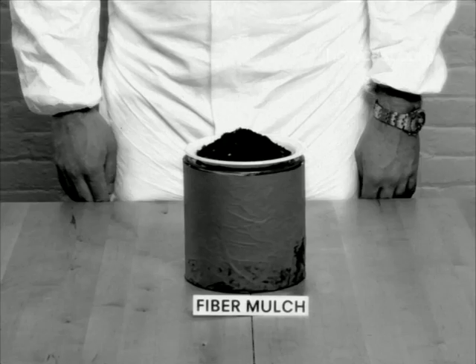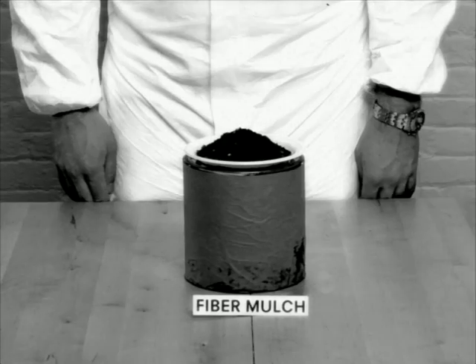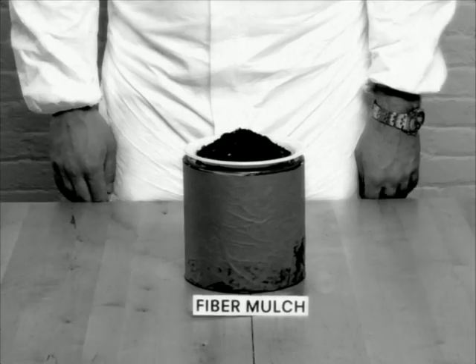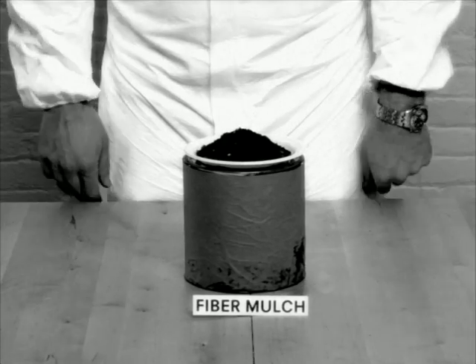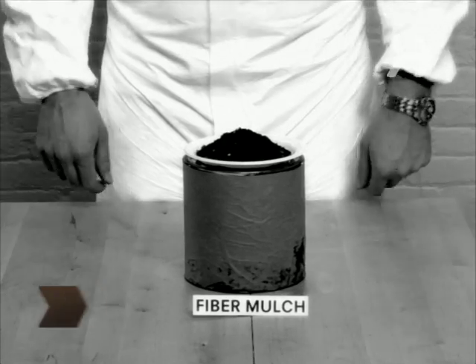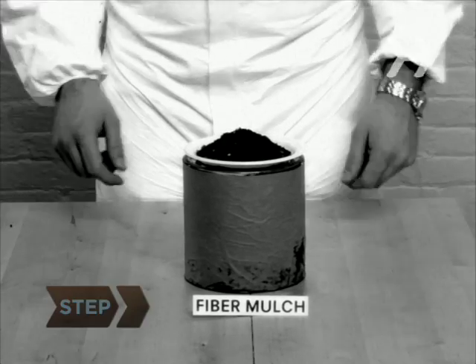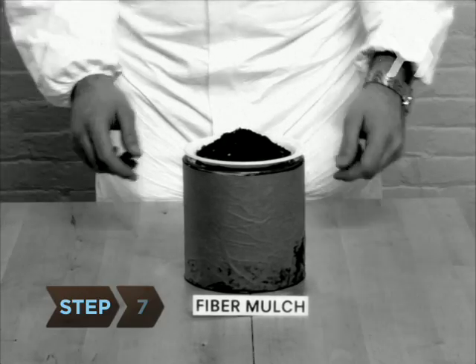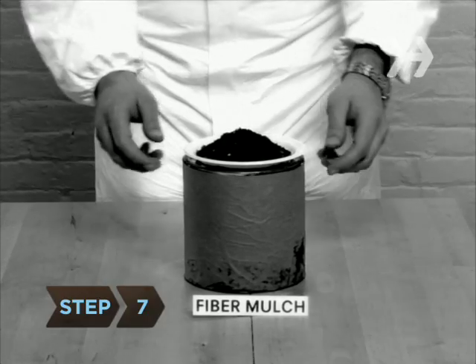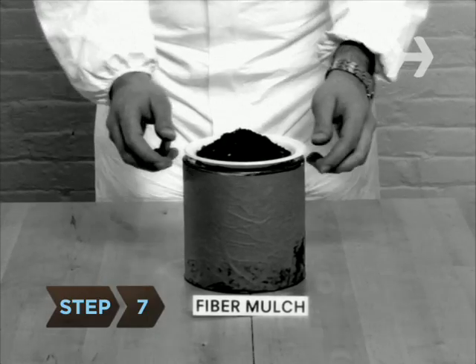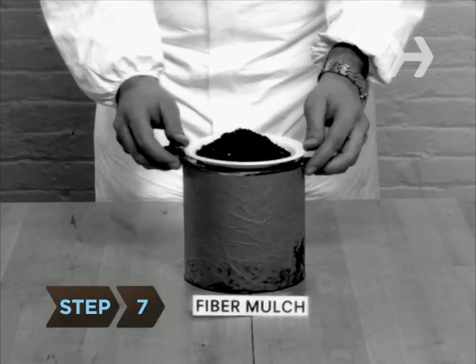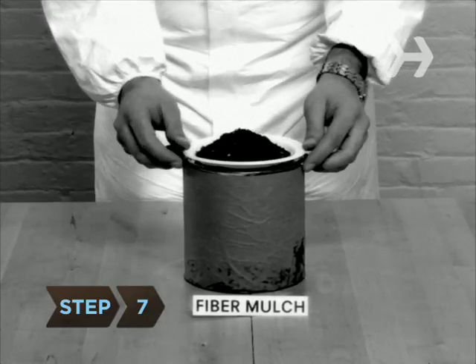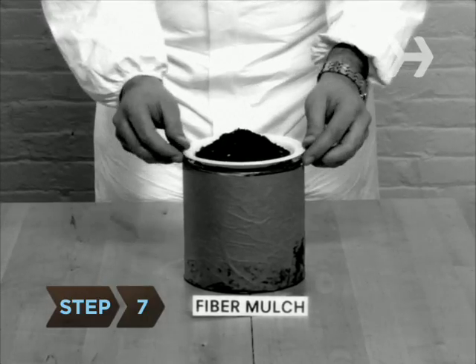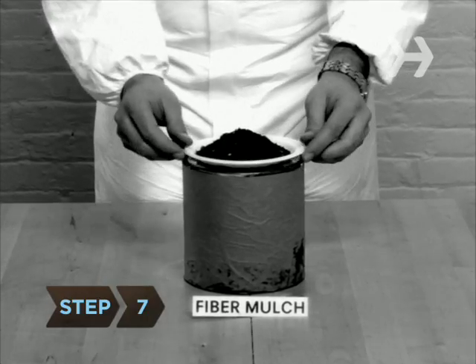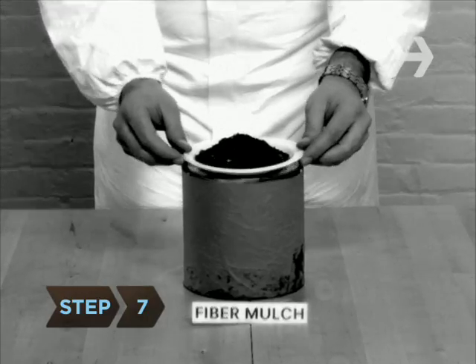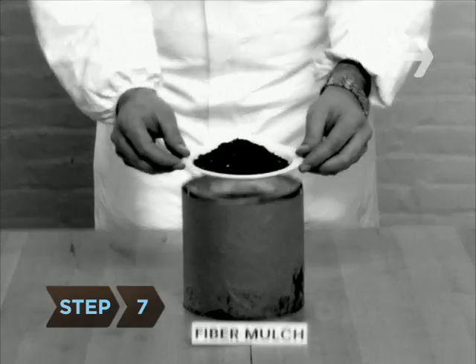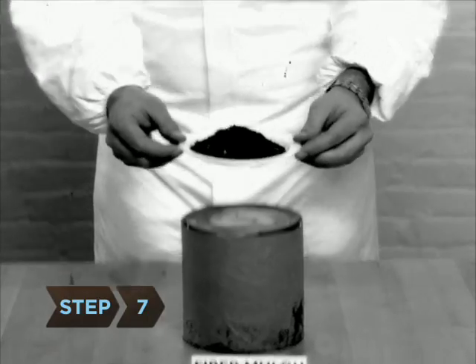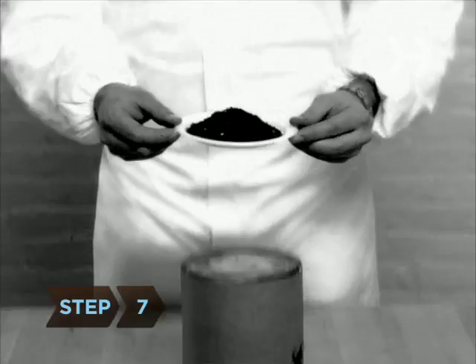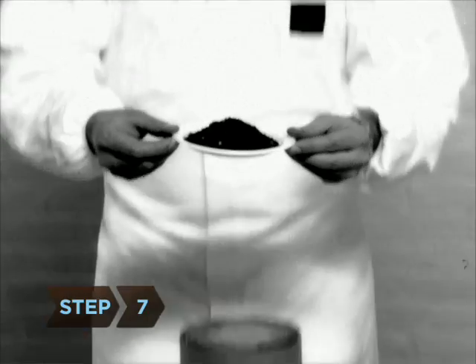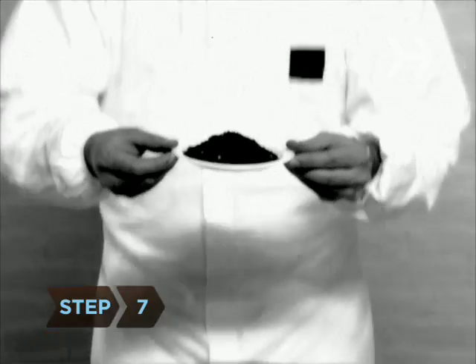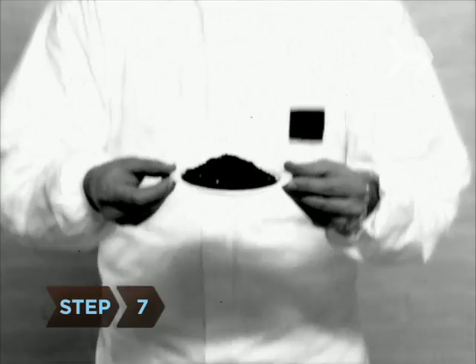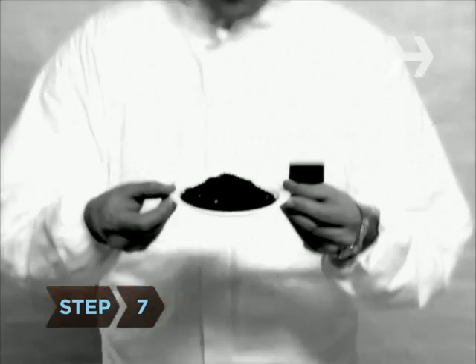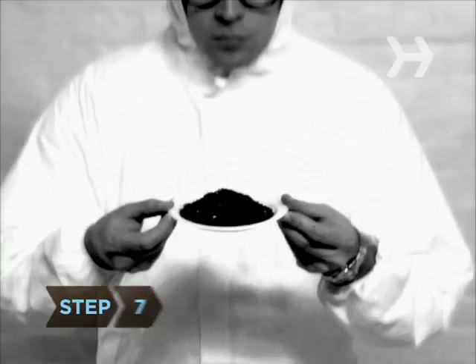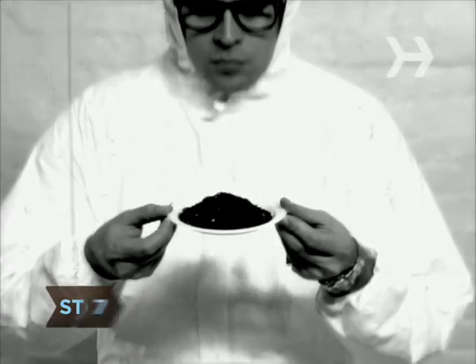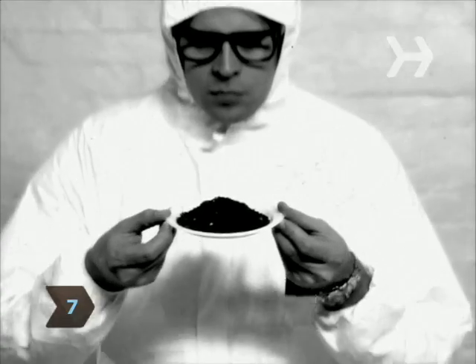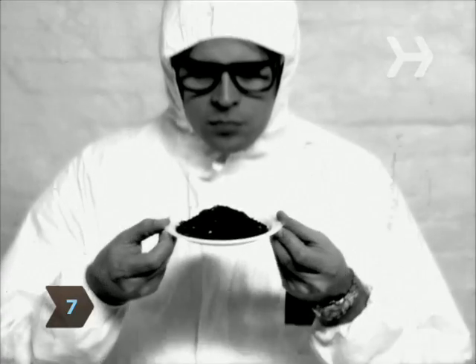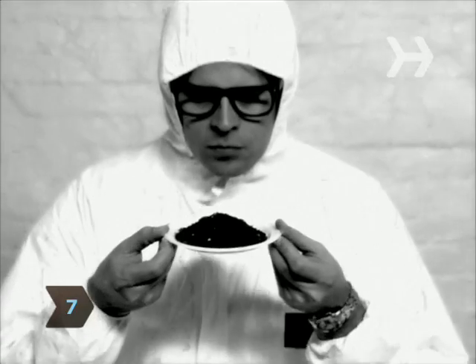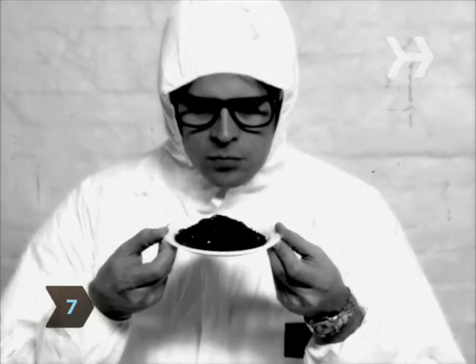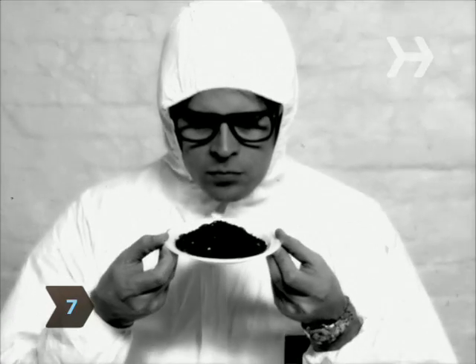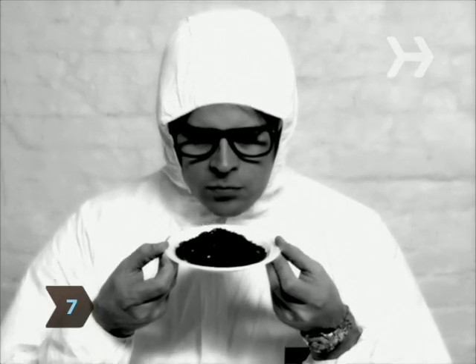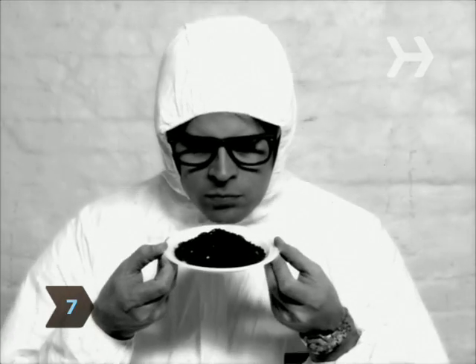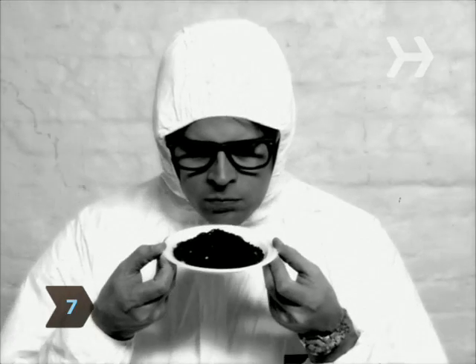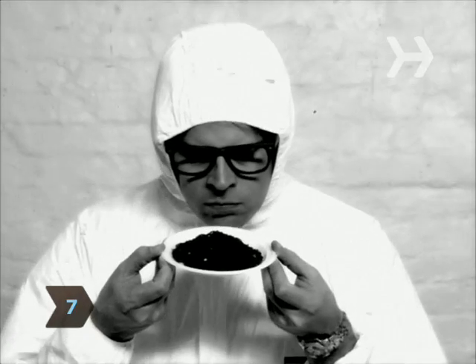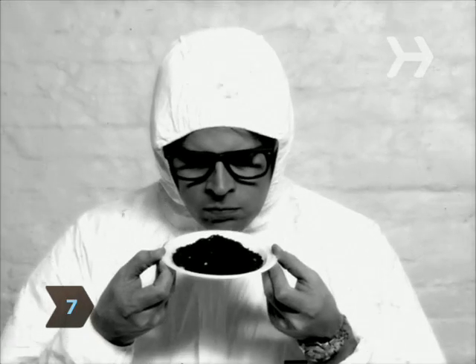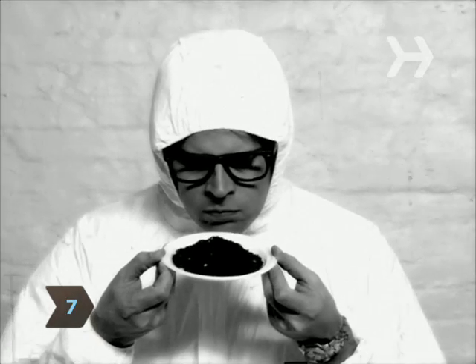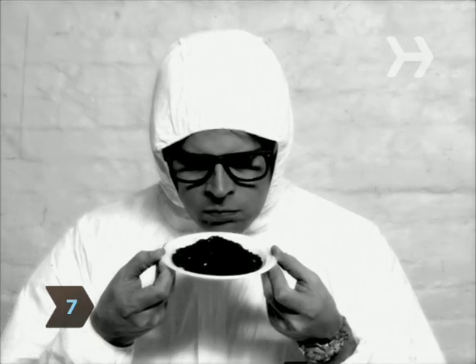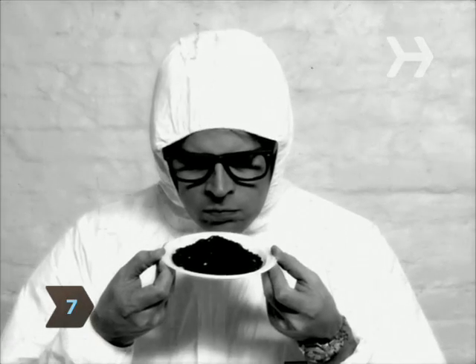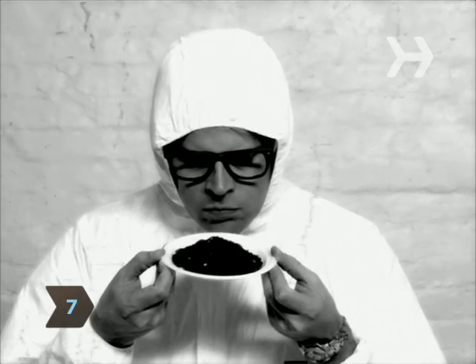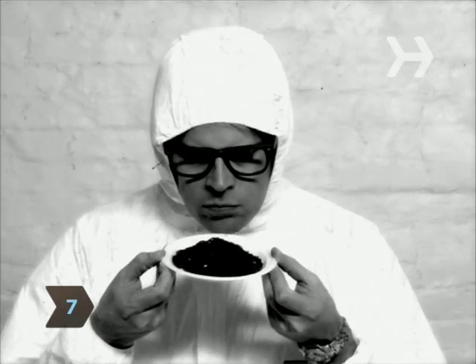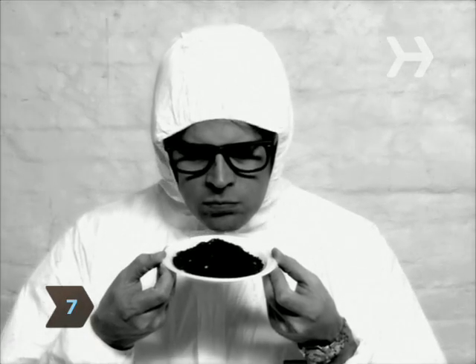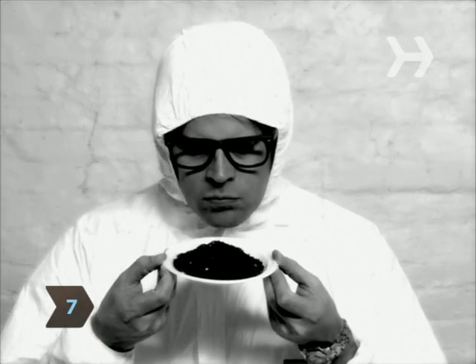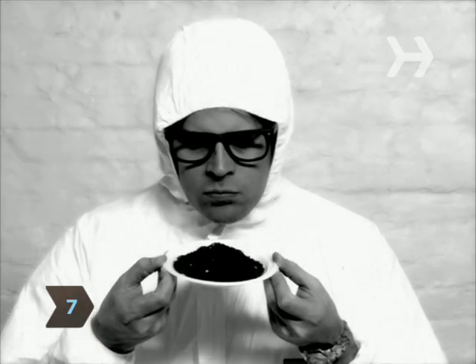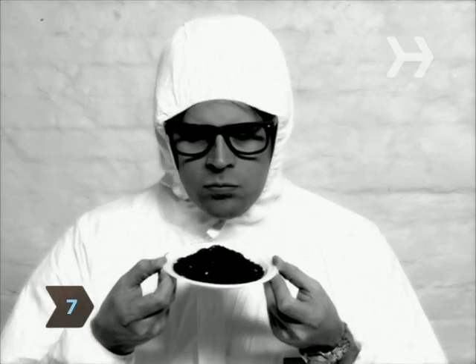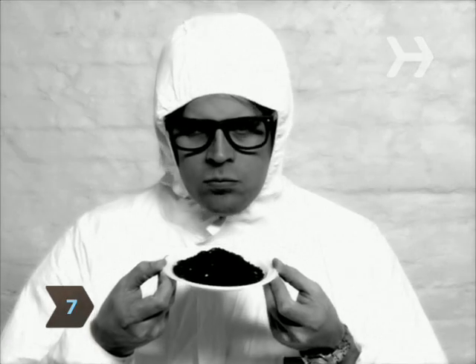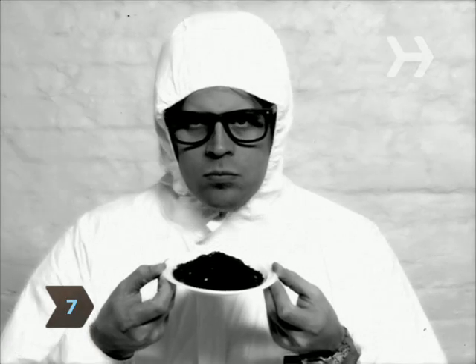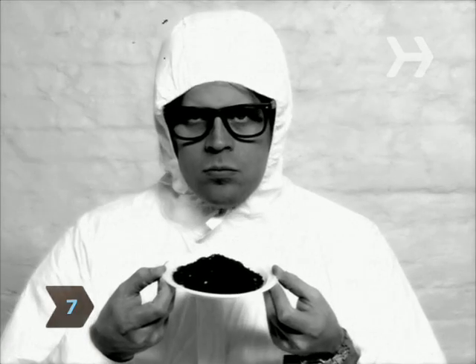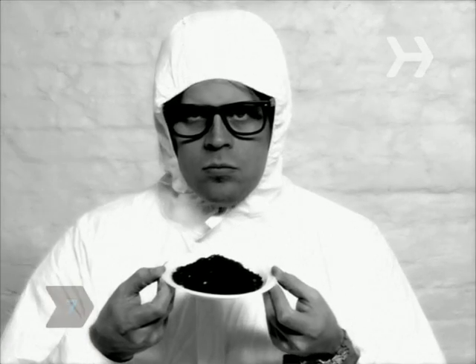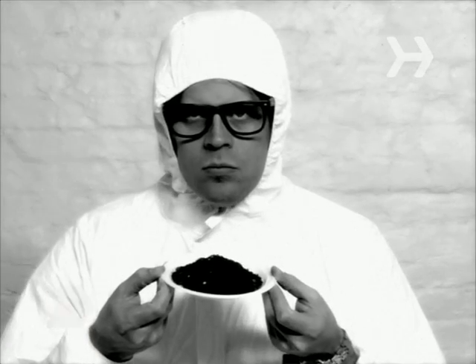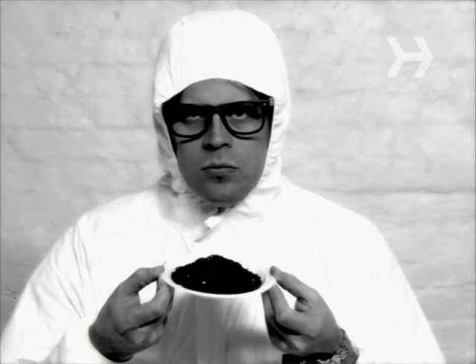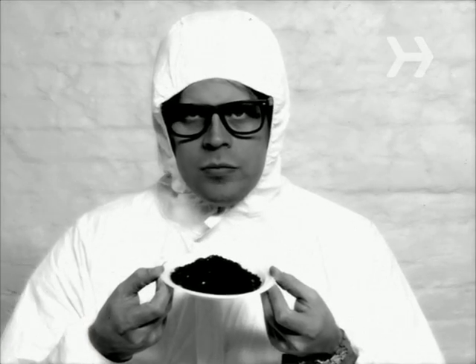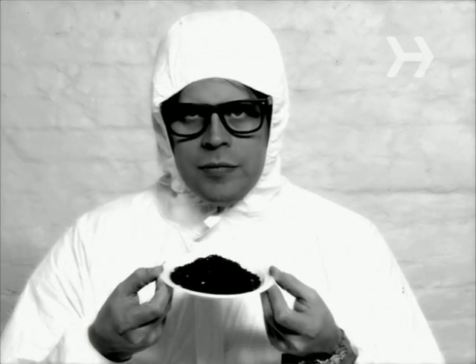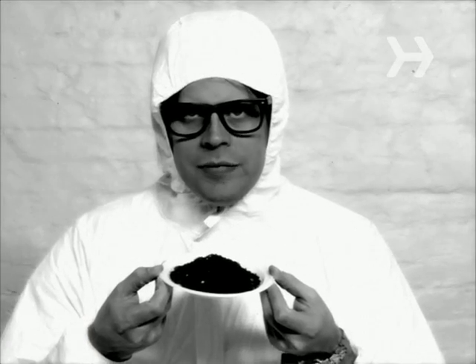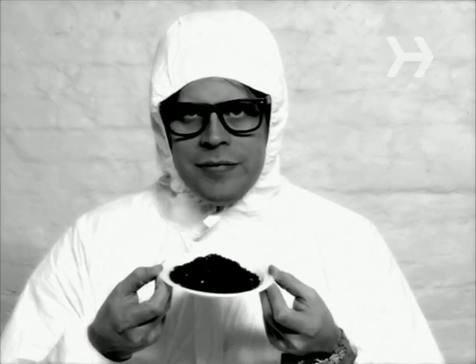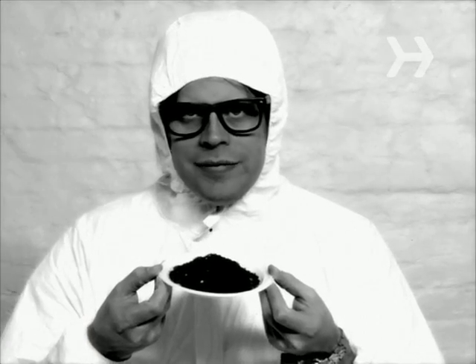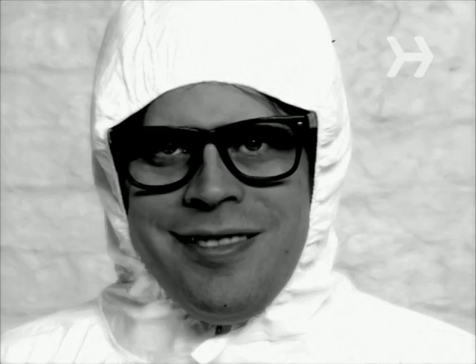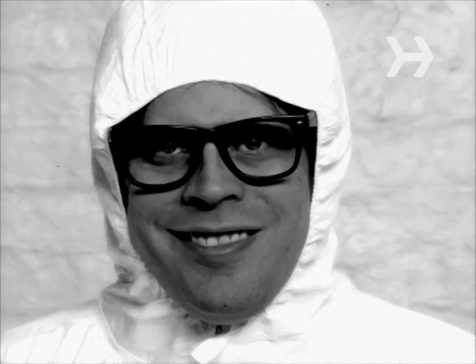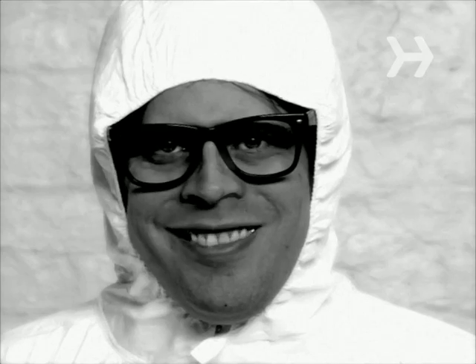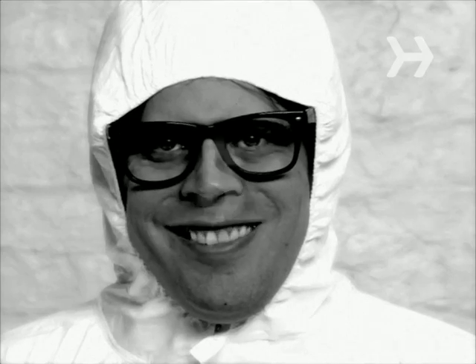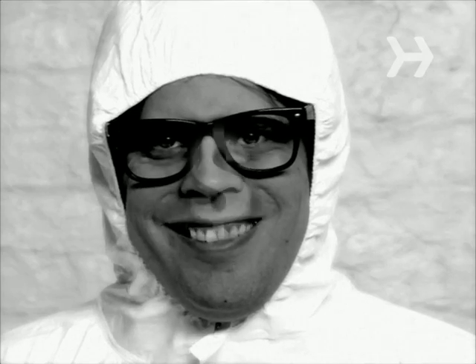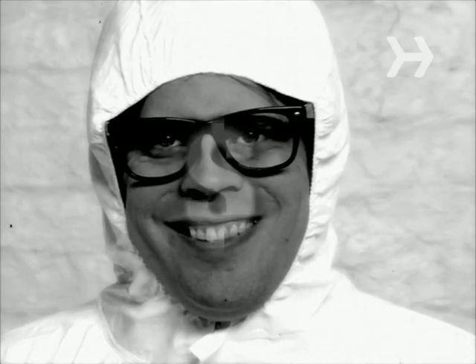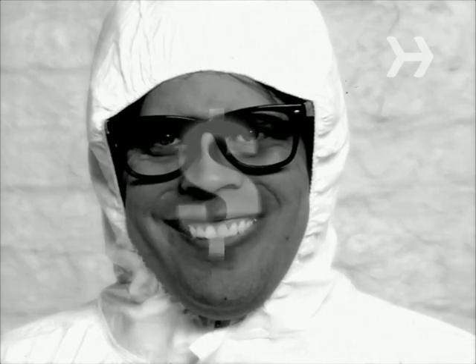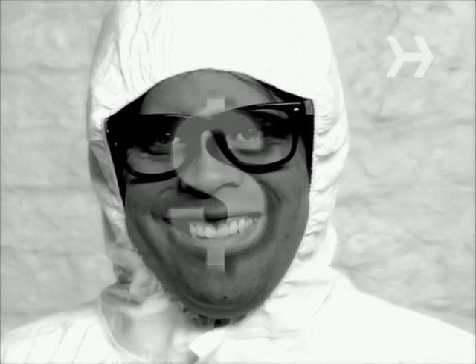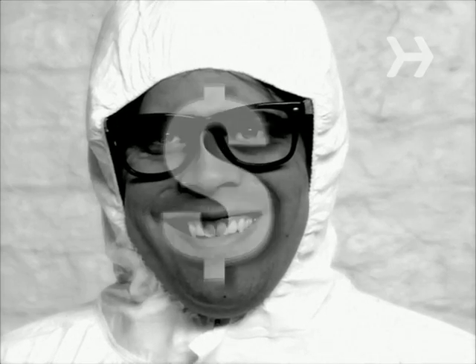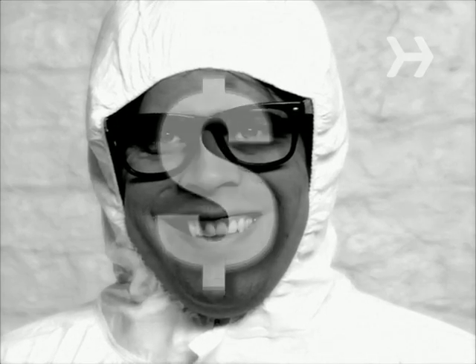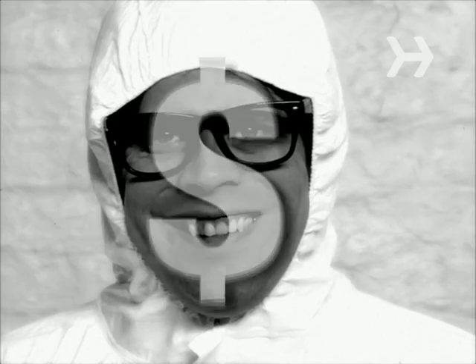Step 7: The leftover fiber from the digesting process does not smell. It can be dried out and used or sold as mulch.